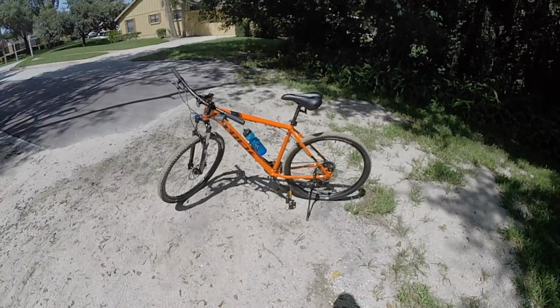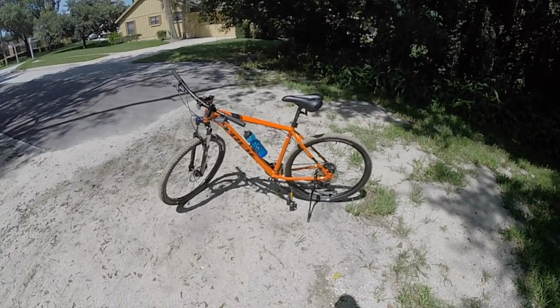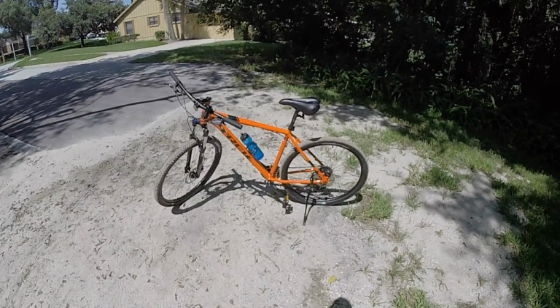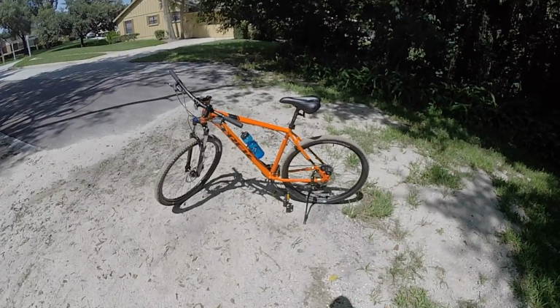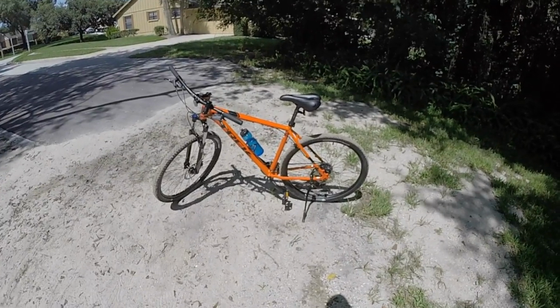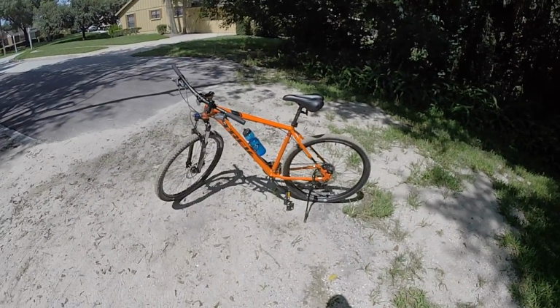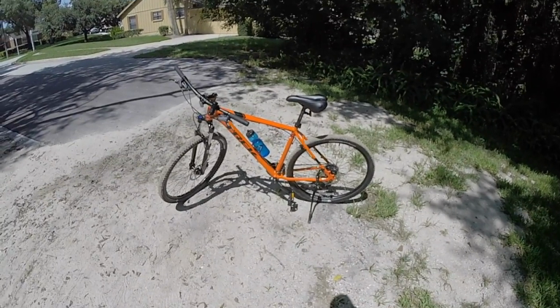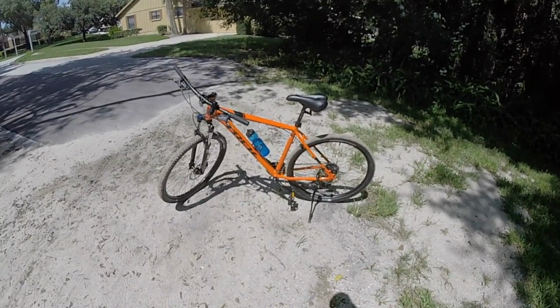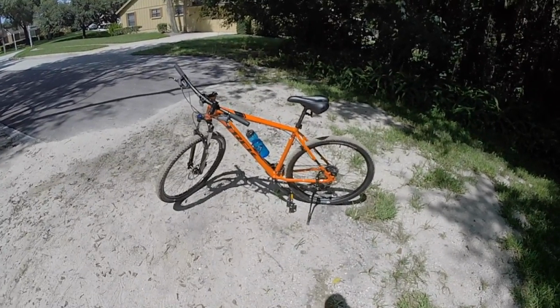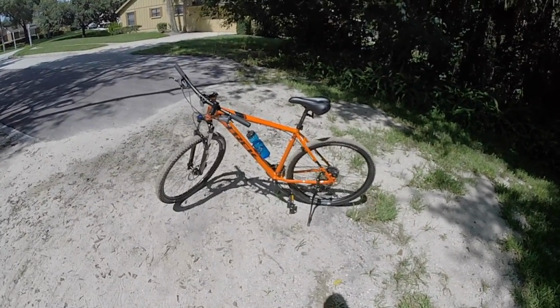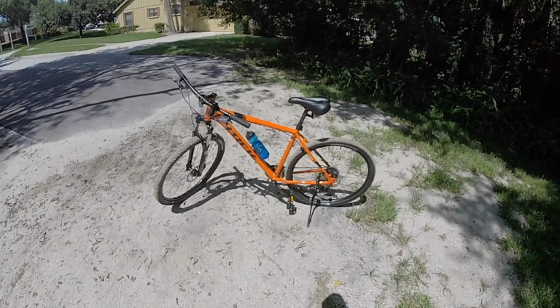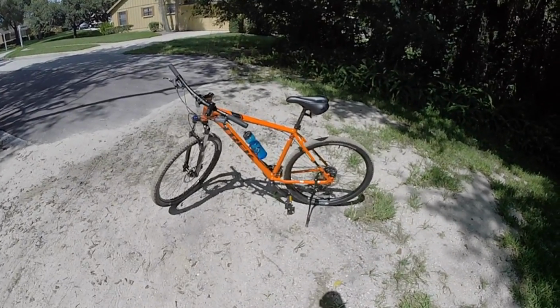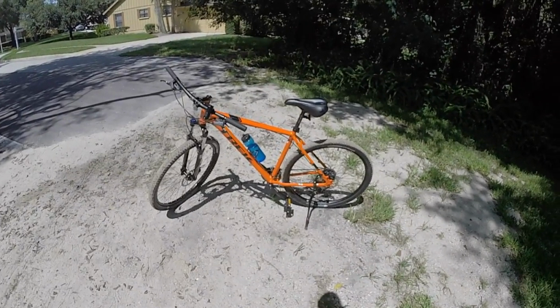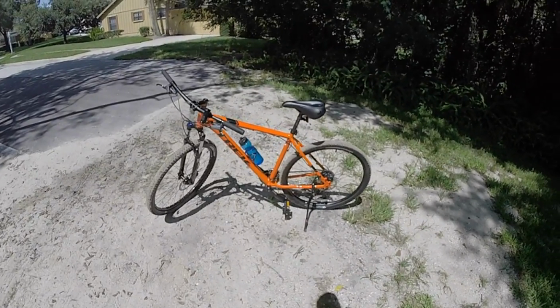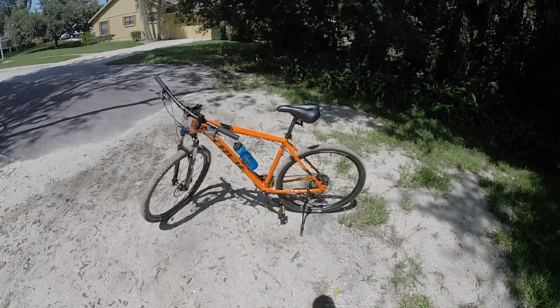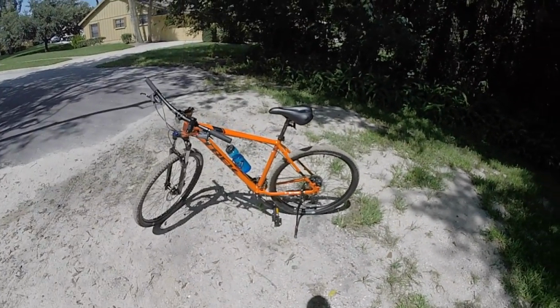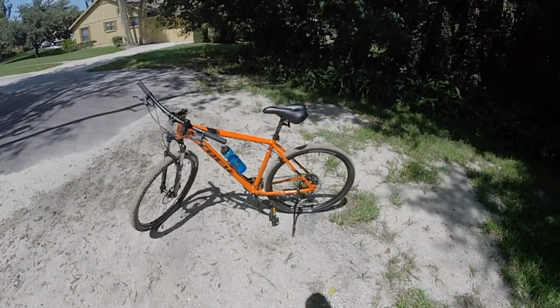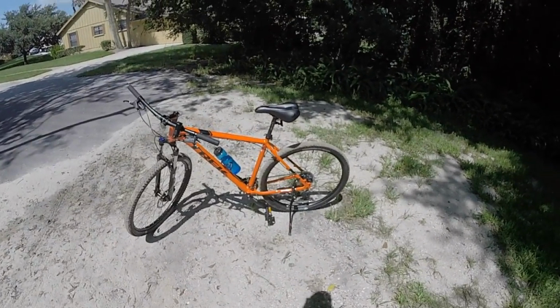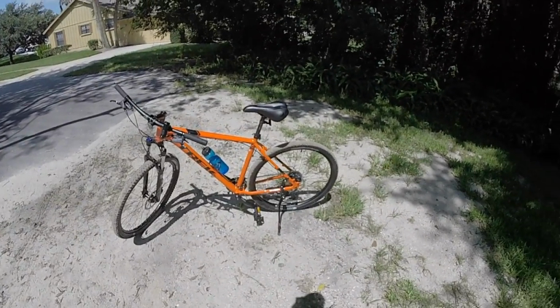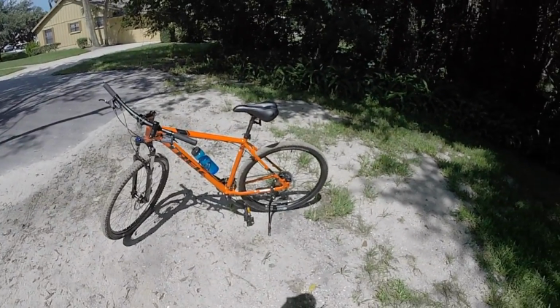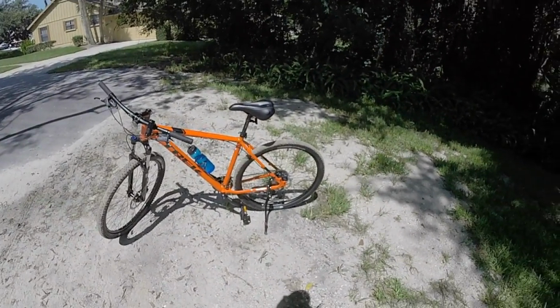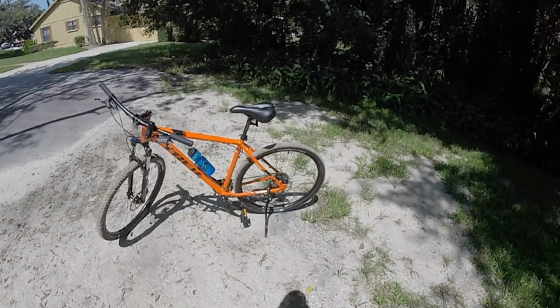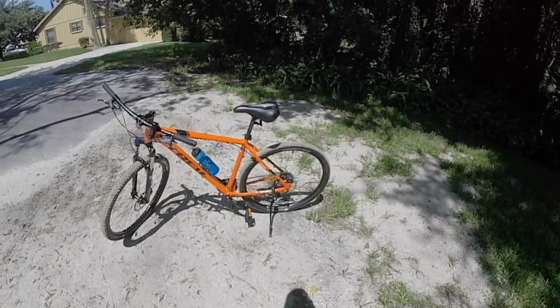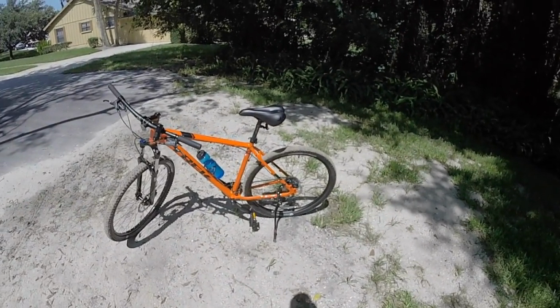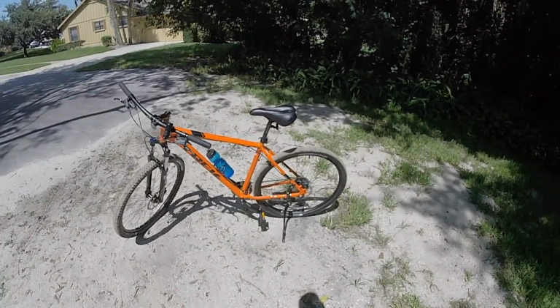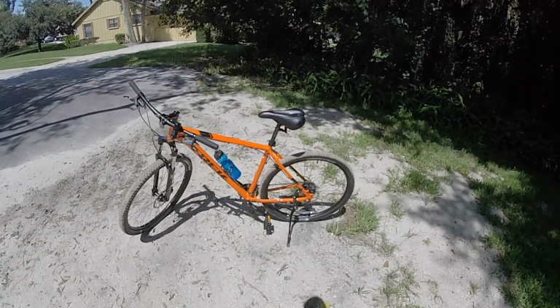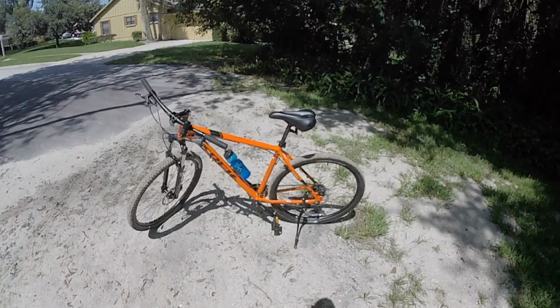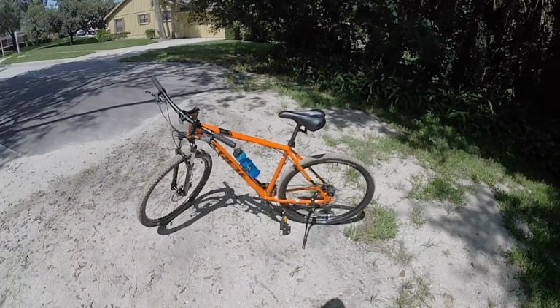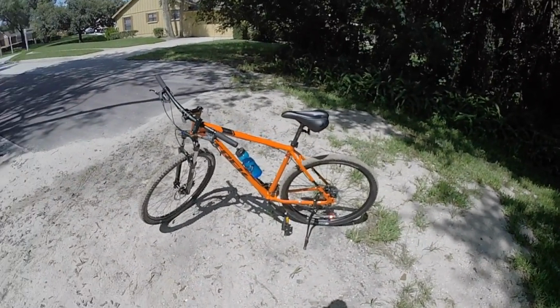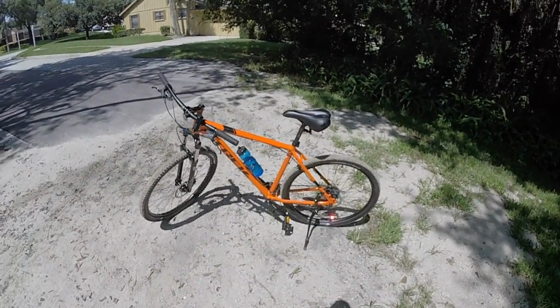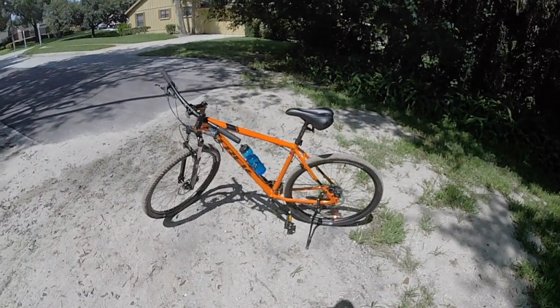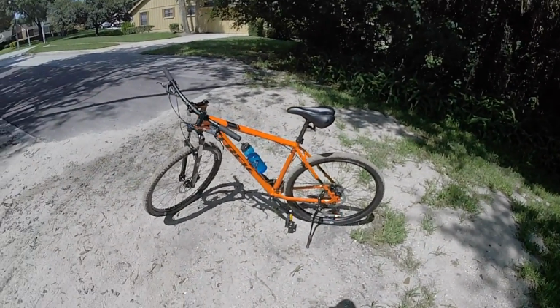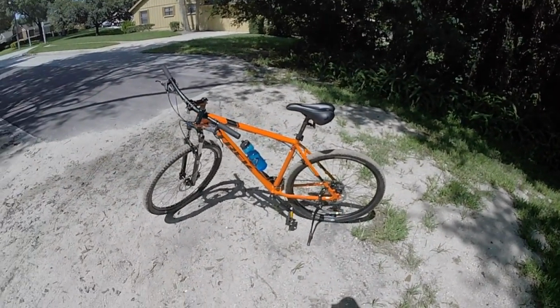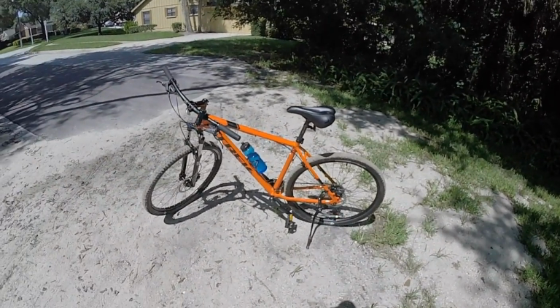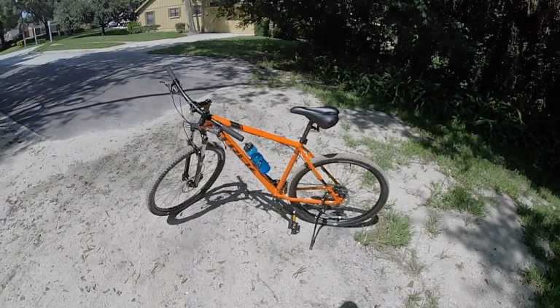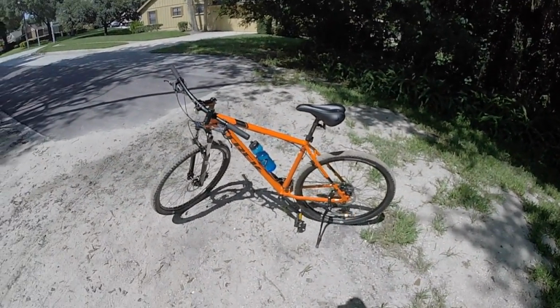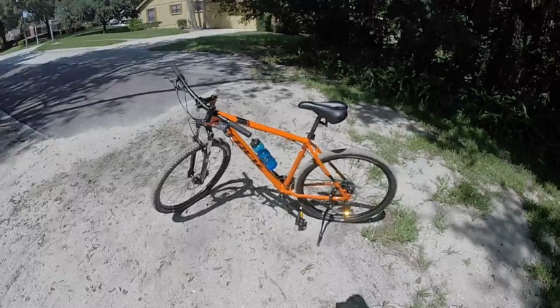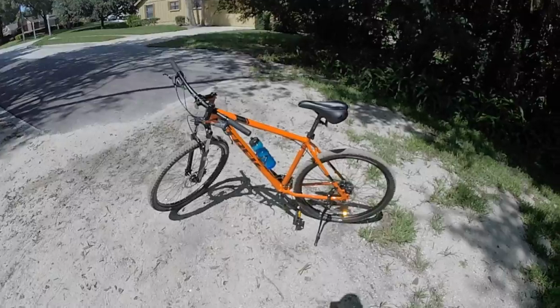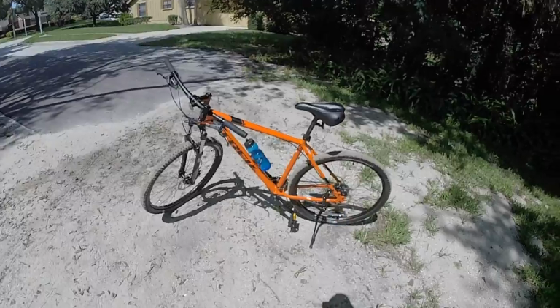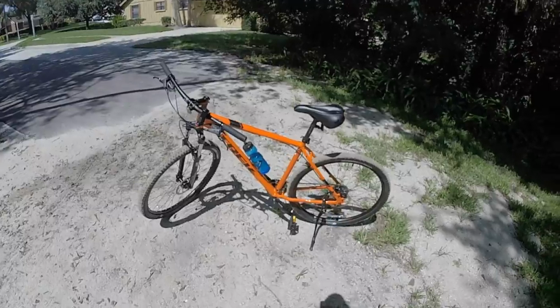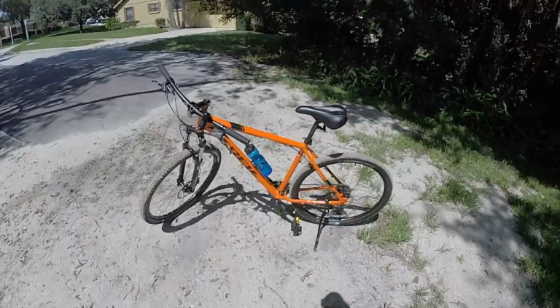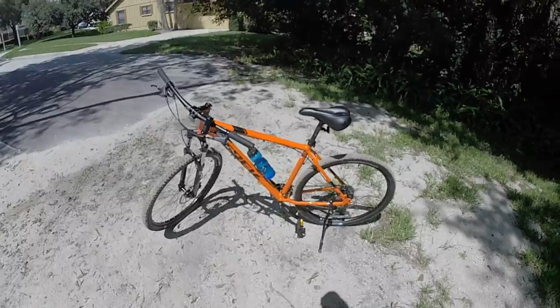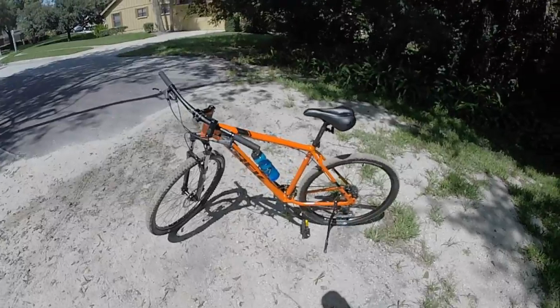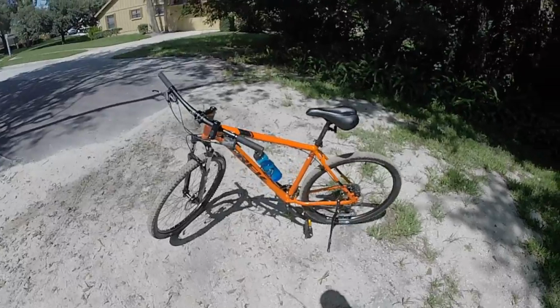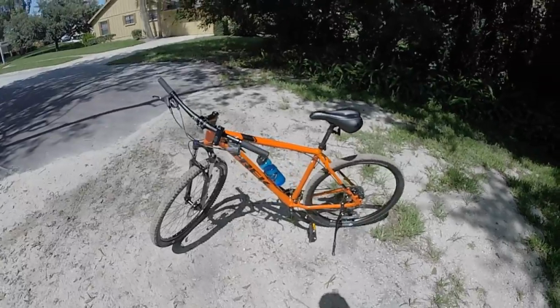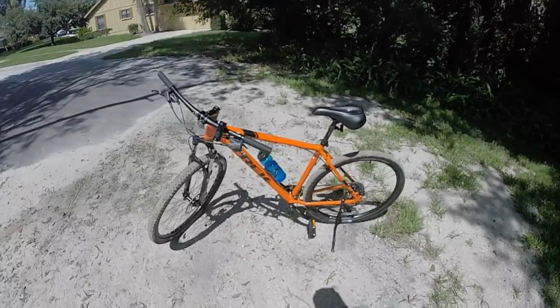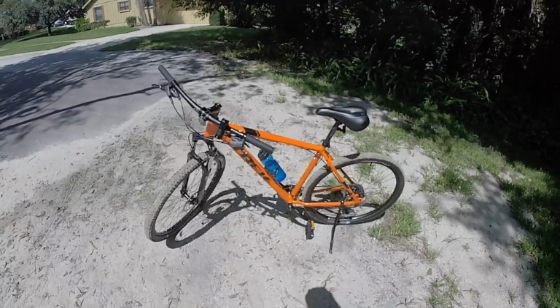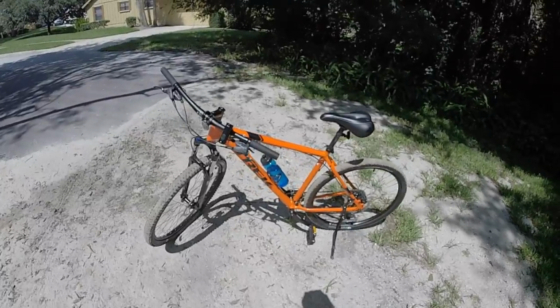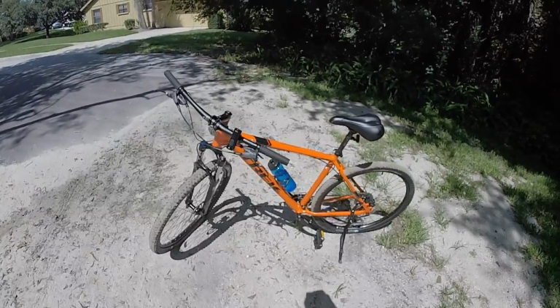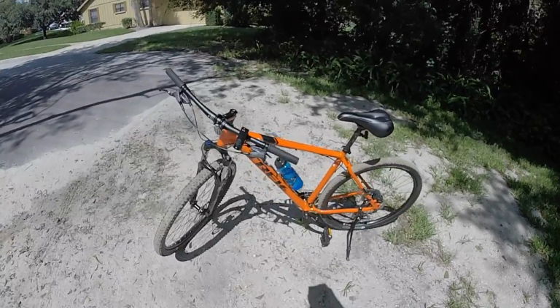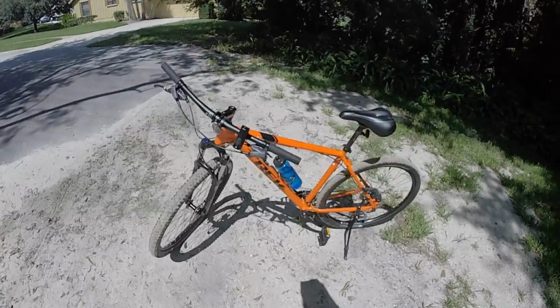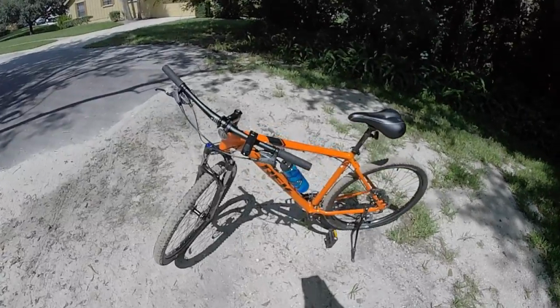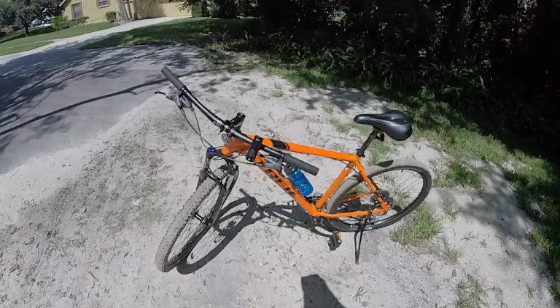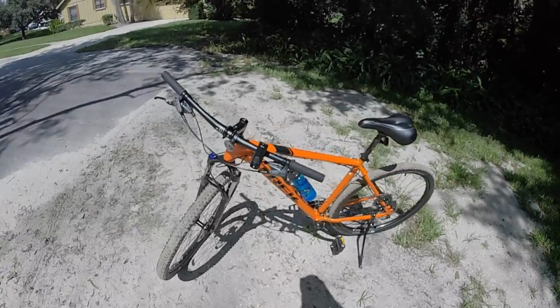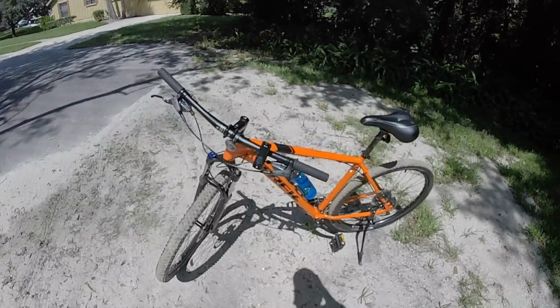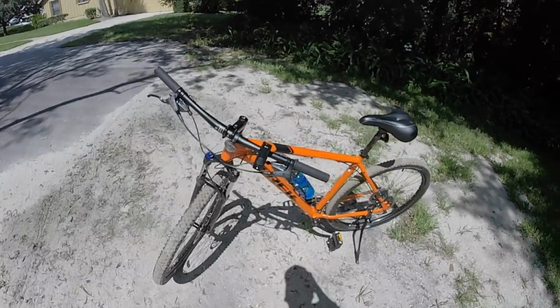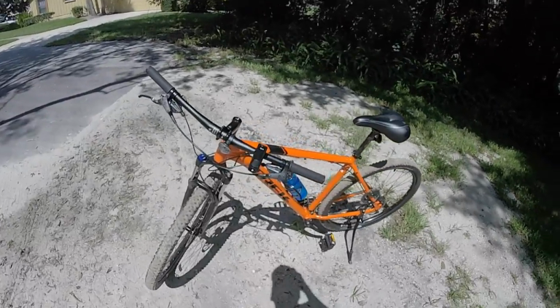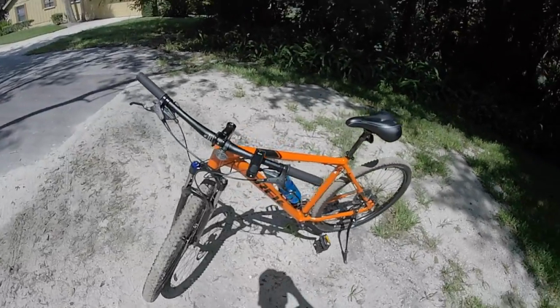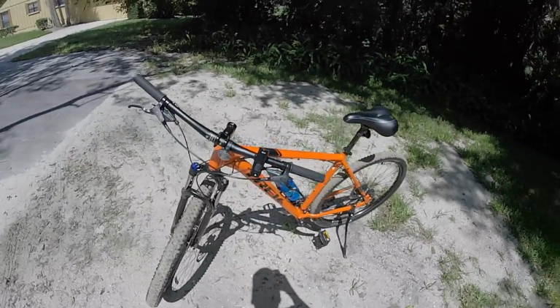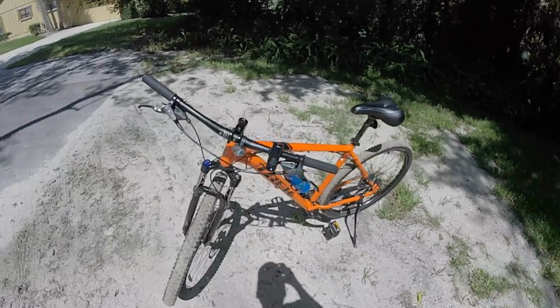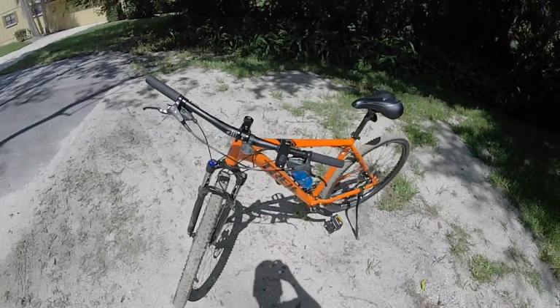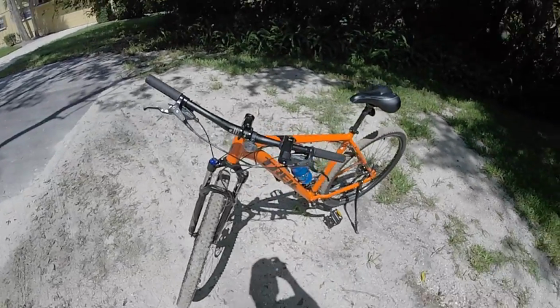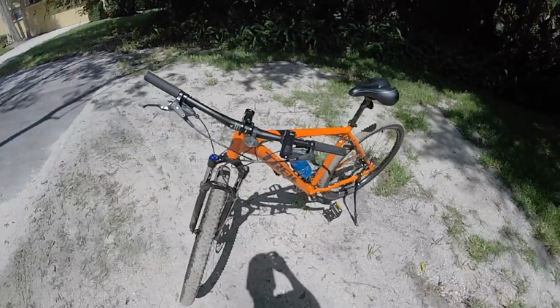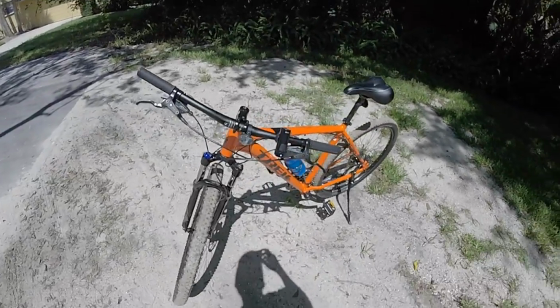Hey all, Gator Greg here again. I made it out of the trail in one piece and the bike did great.